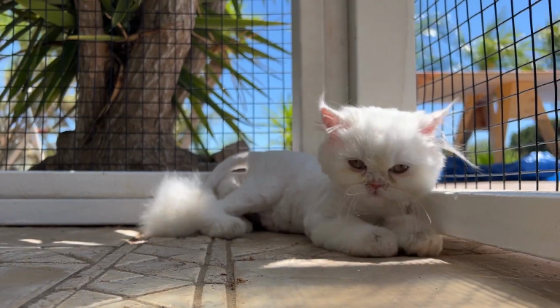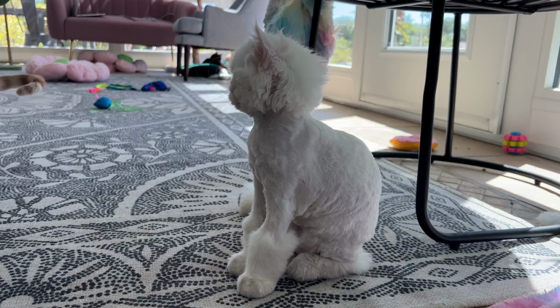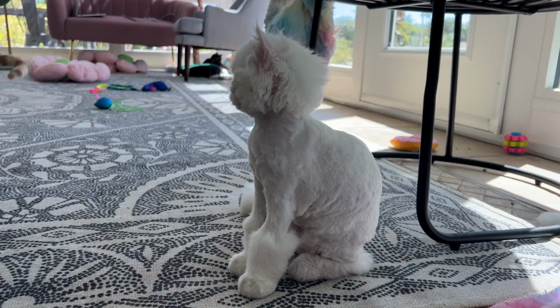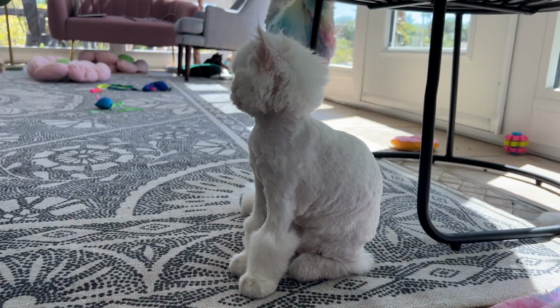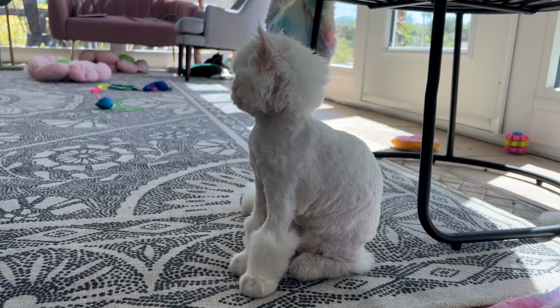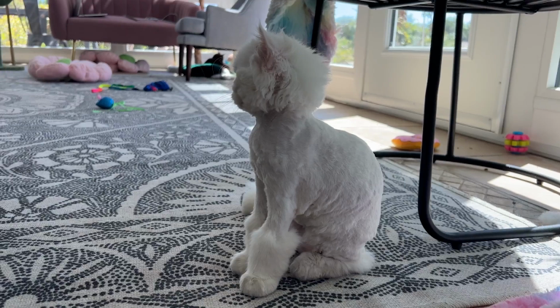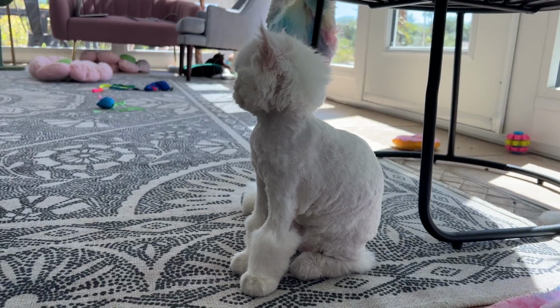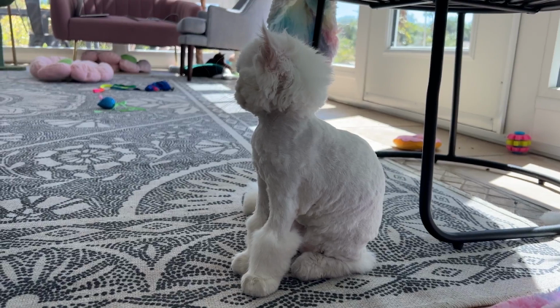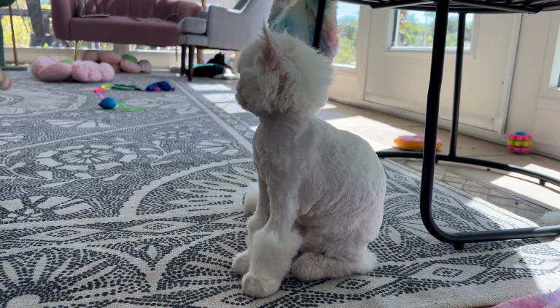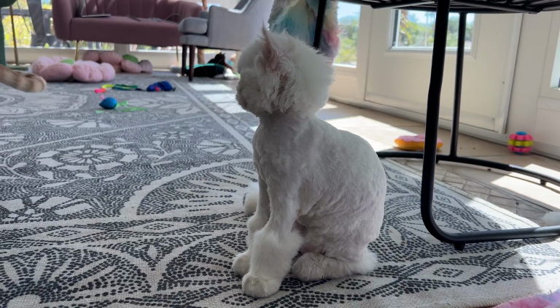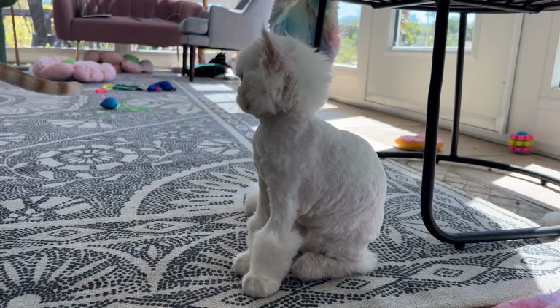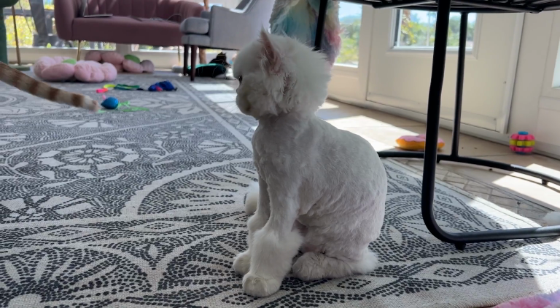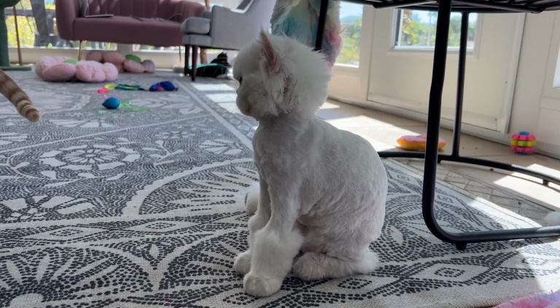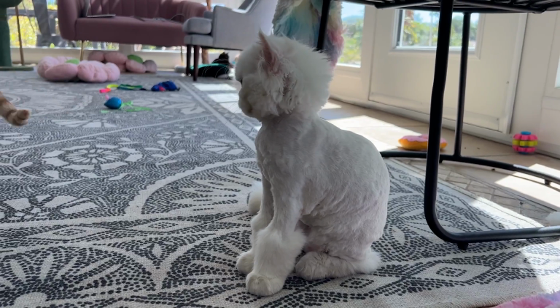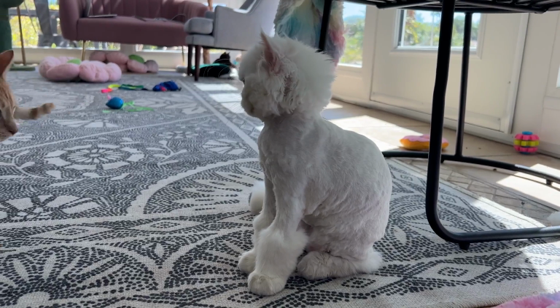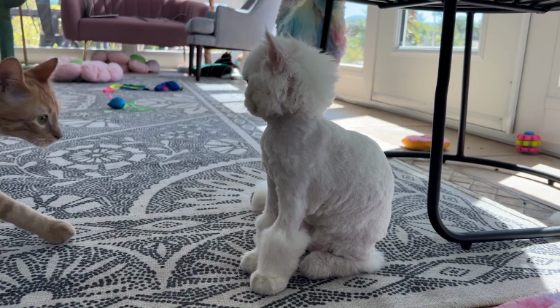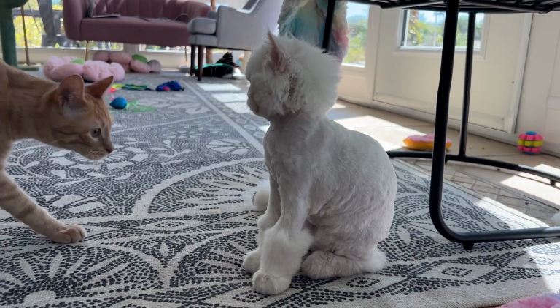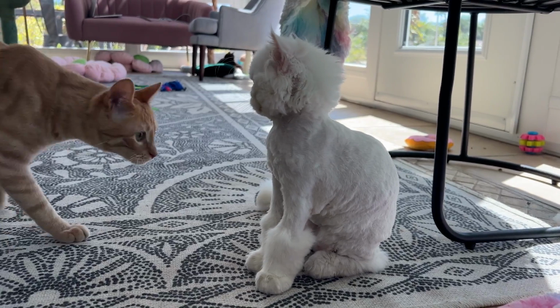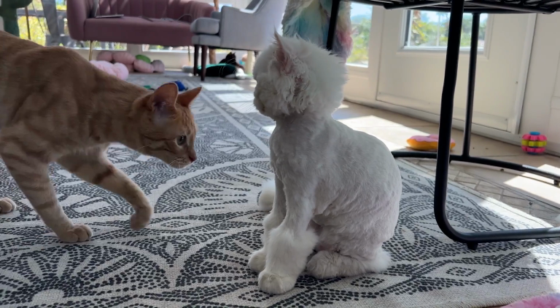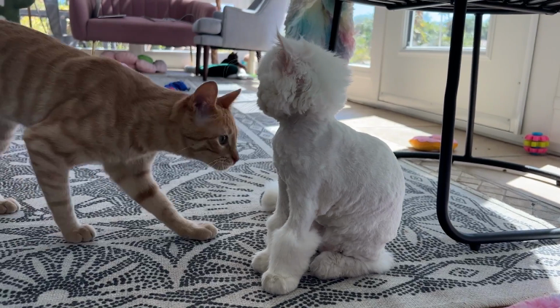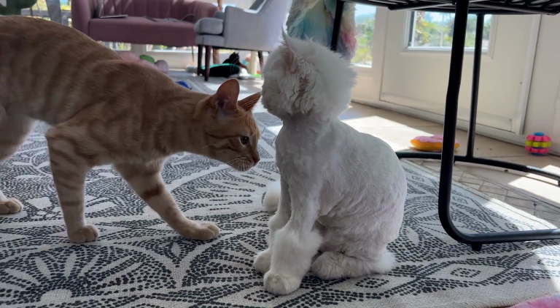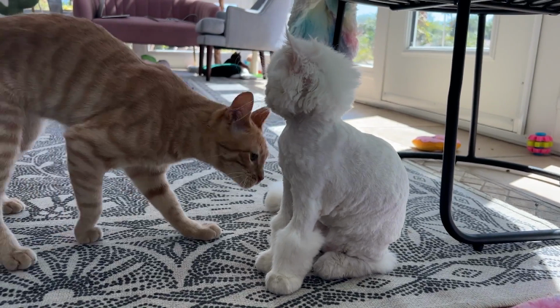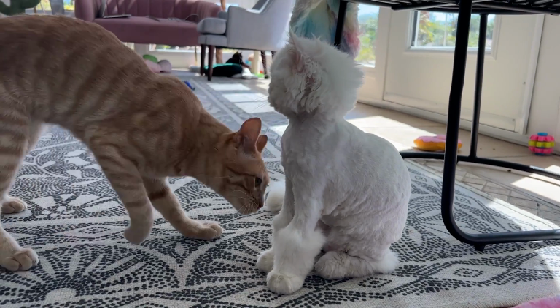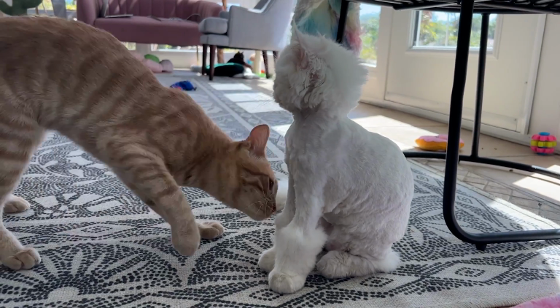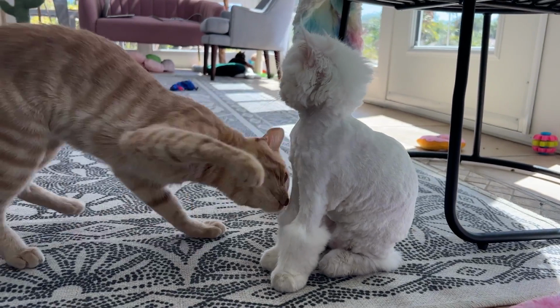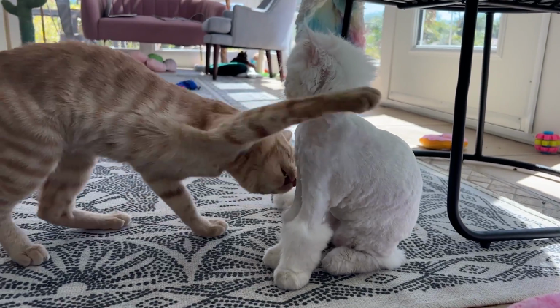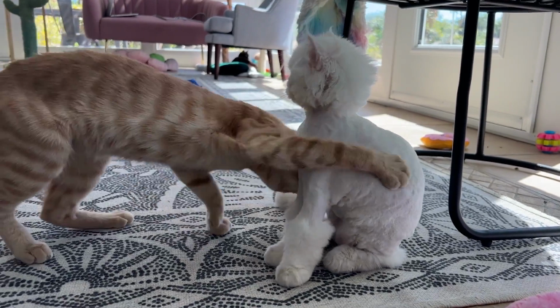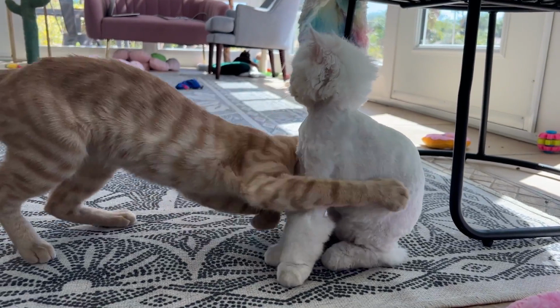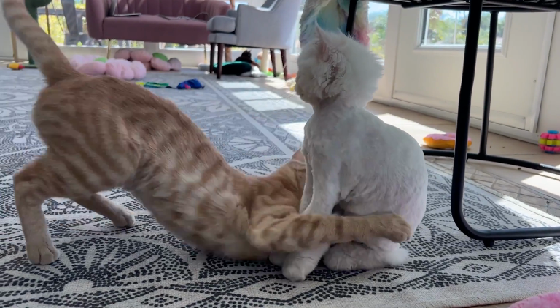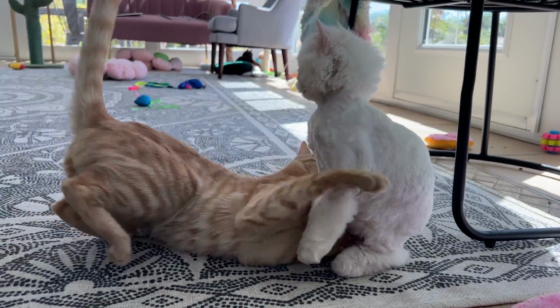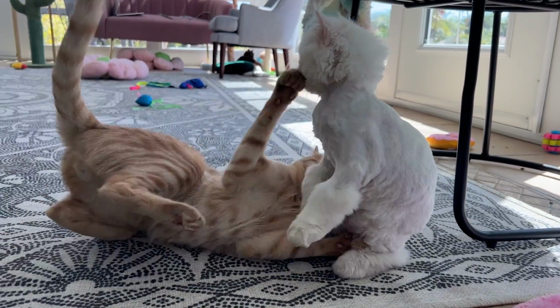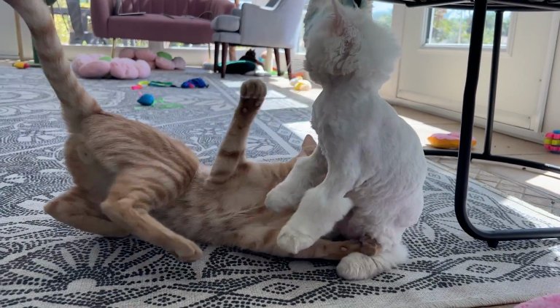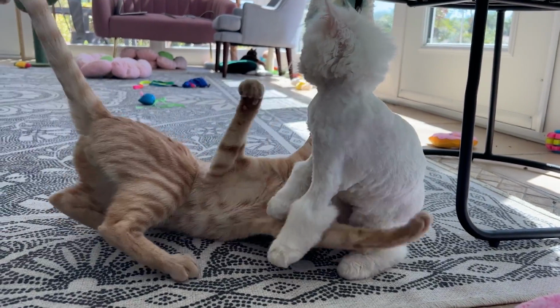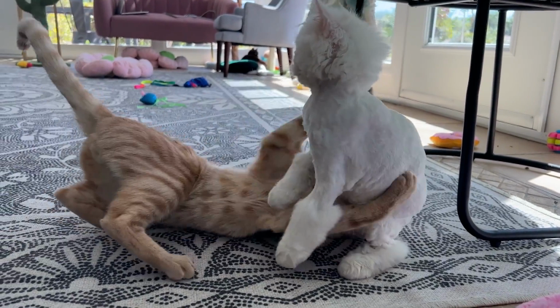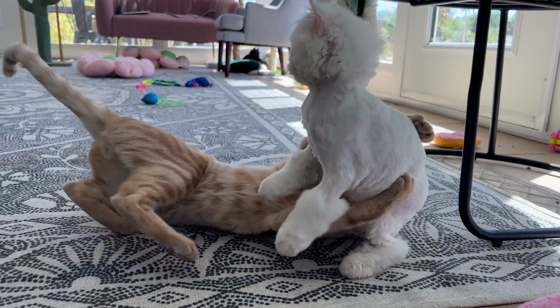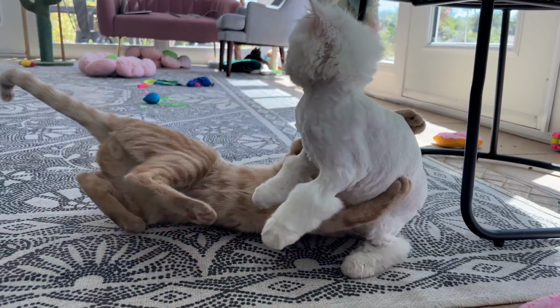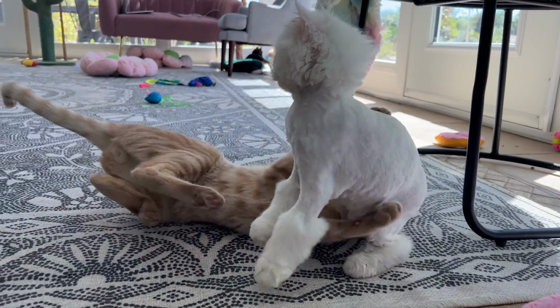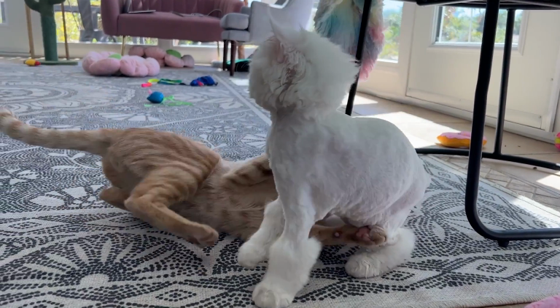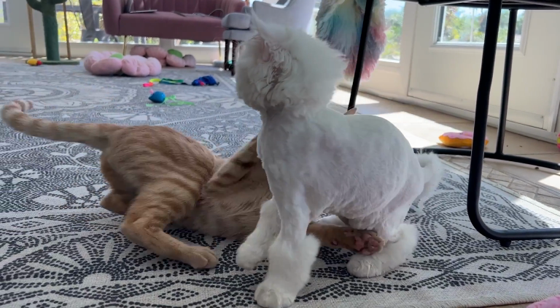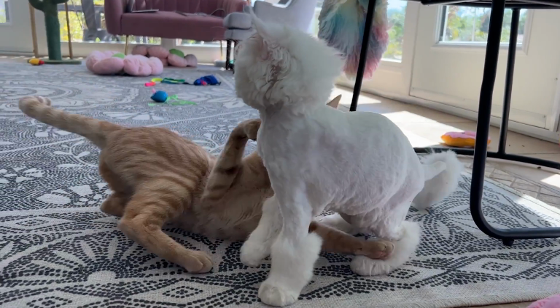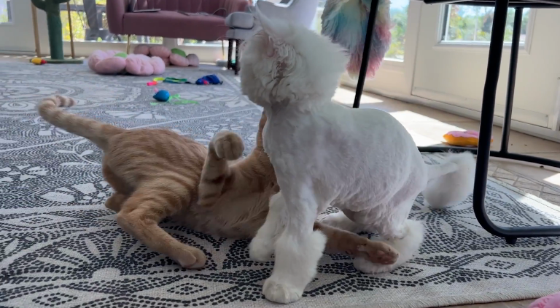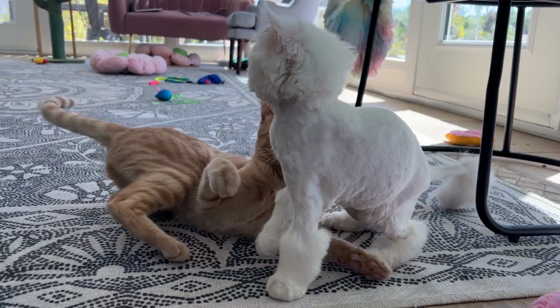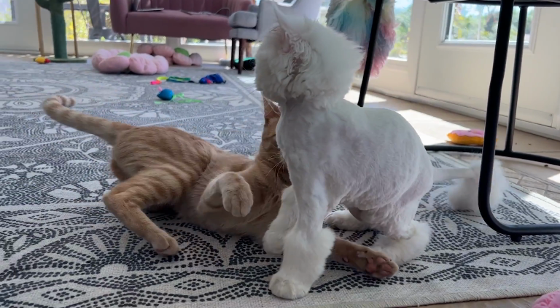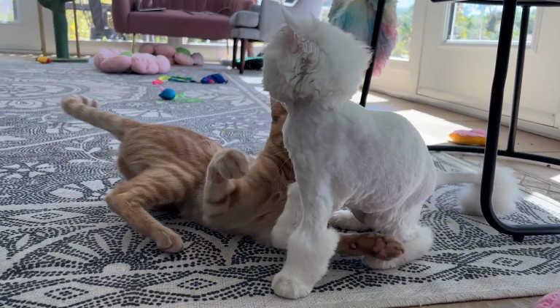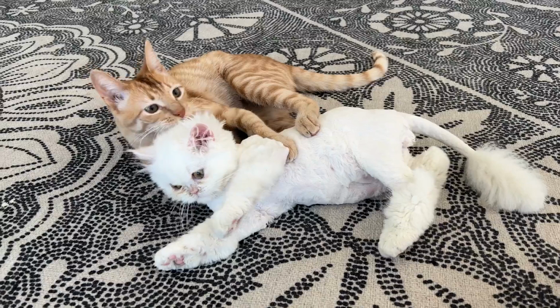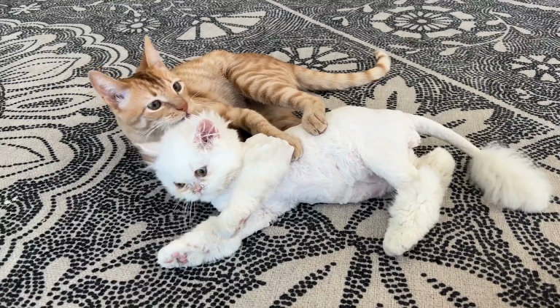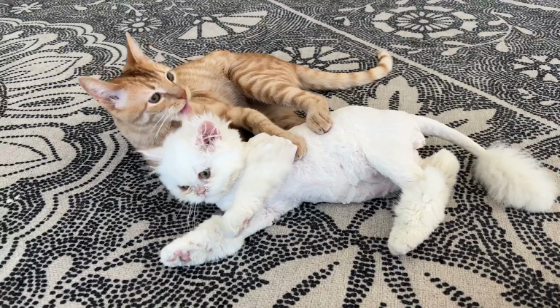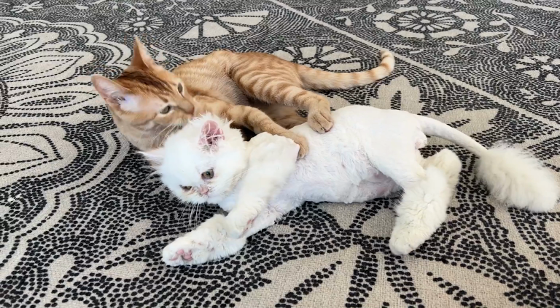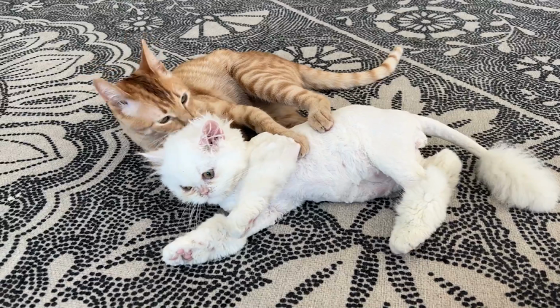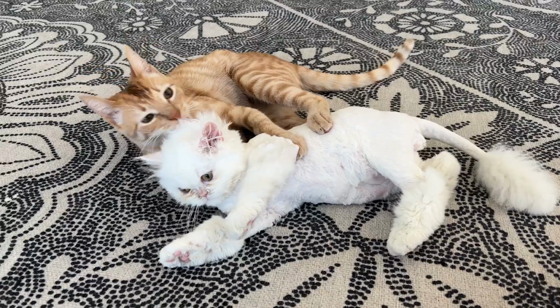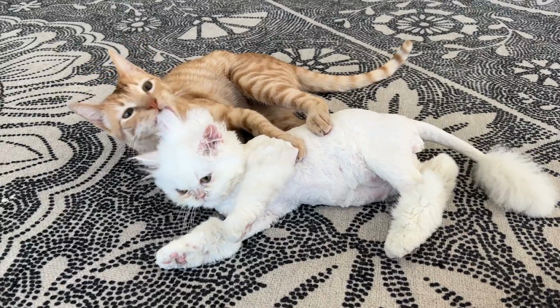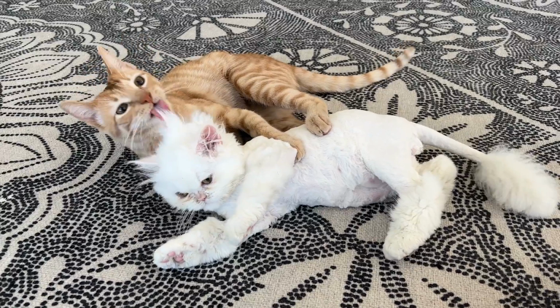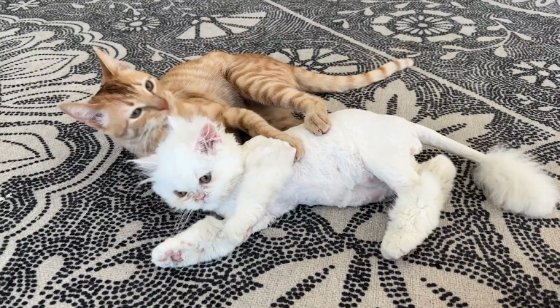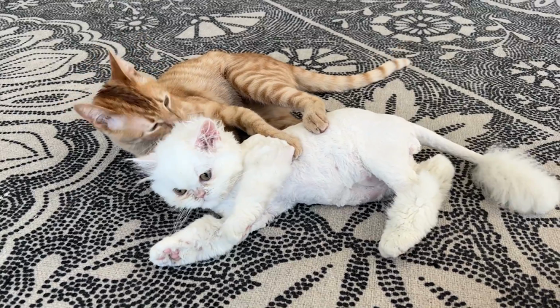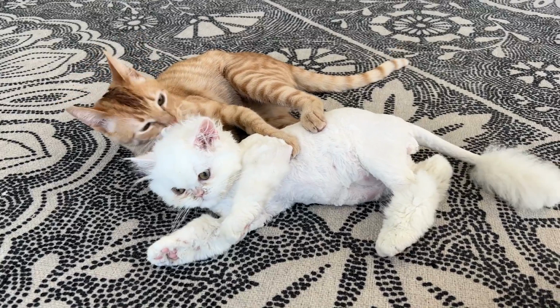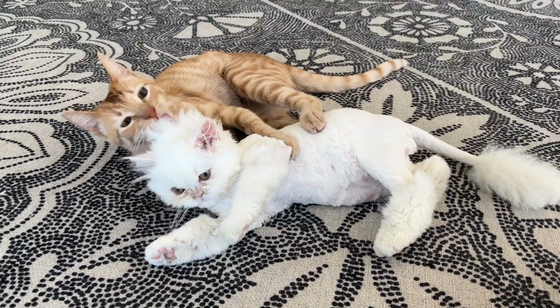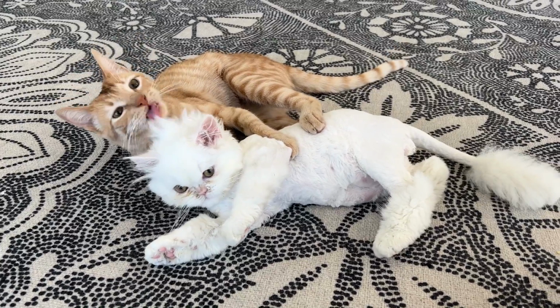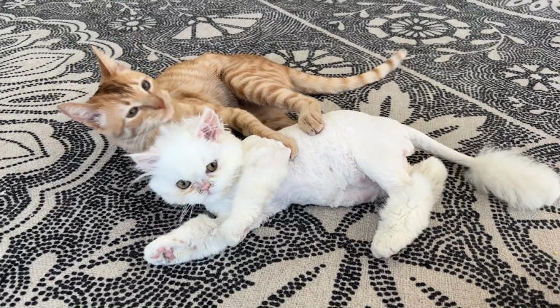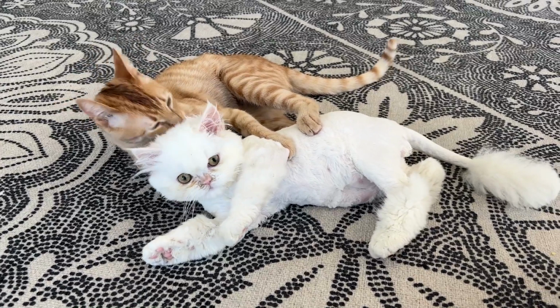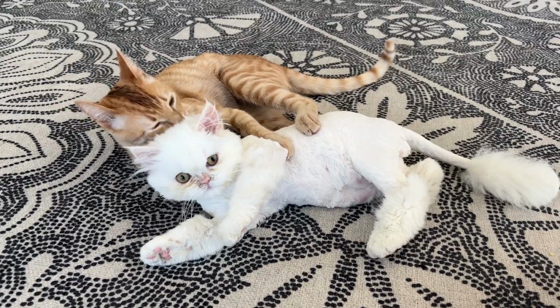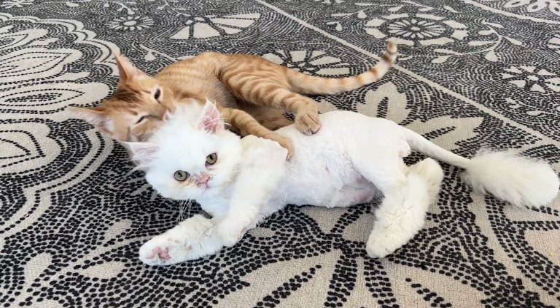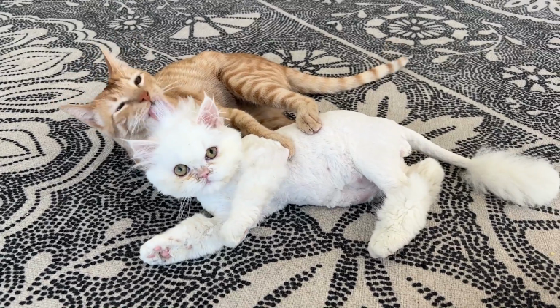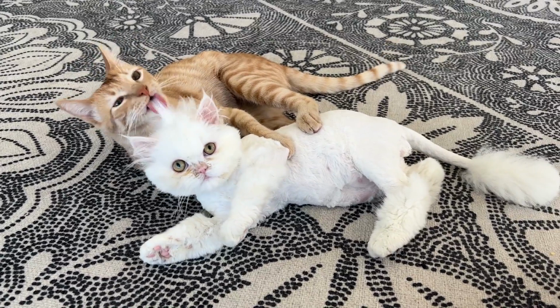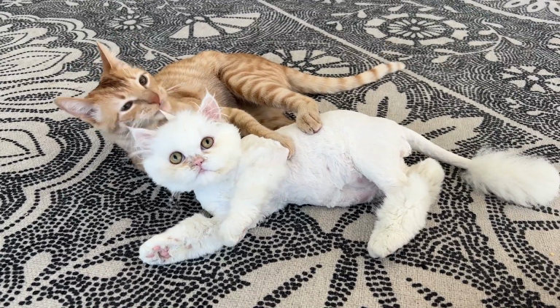But don't worry — Ferguson still loves to play with him and to groom him just as much.